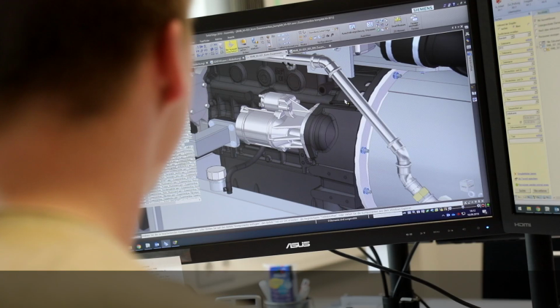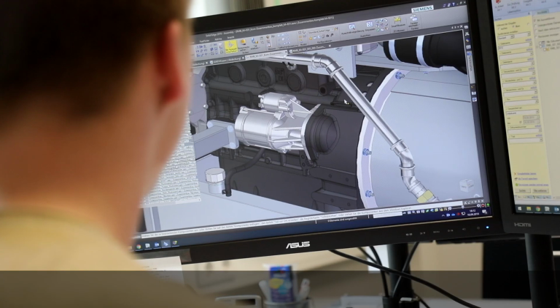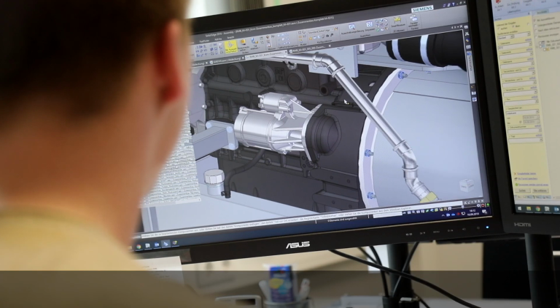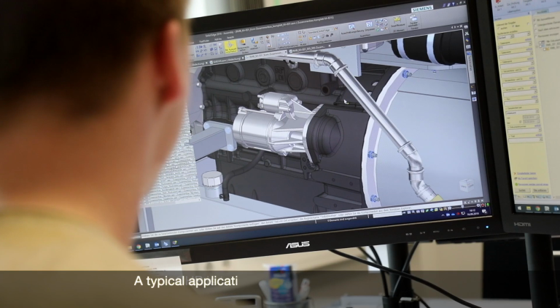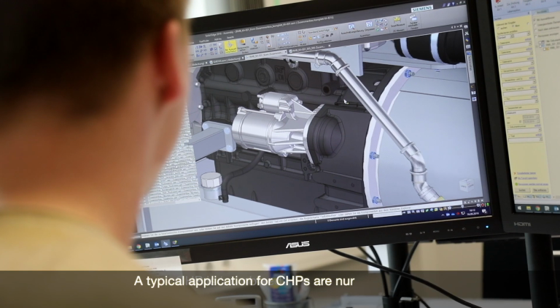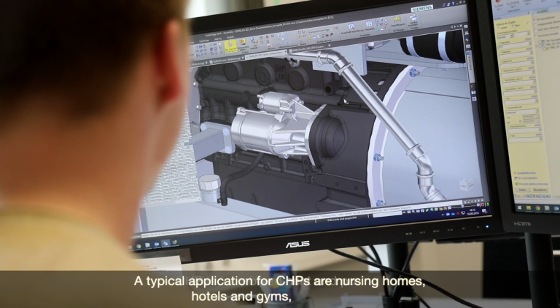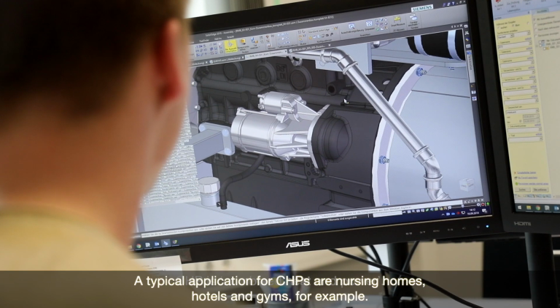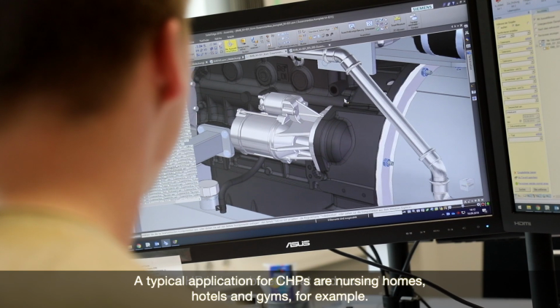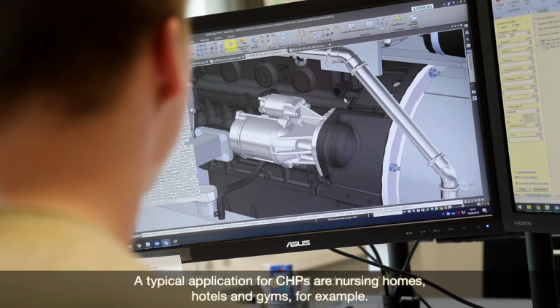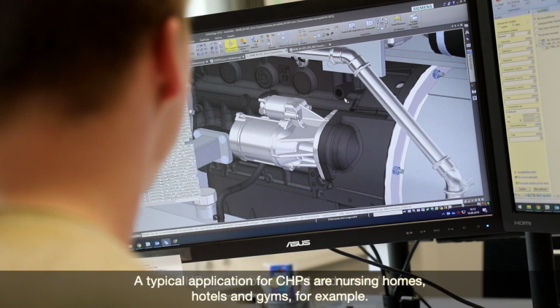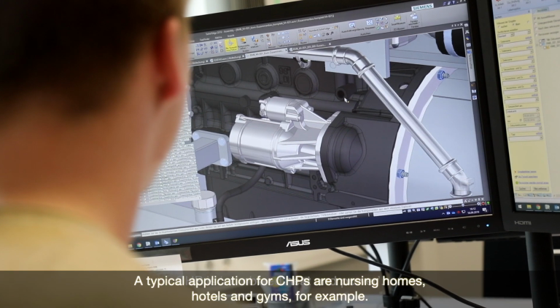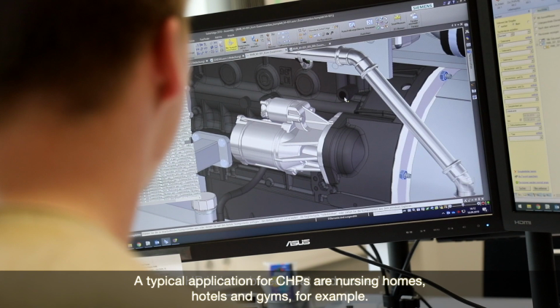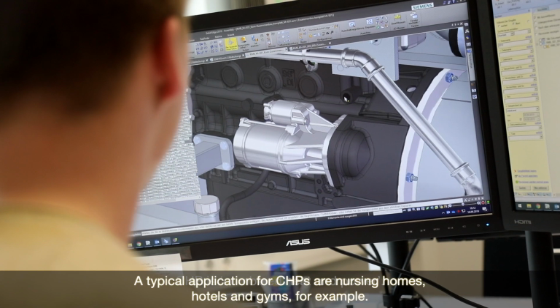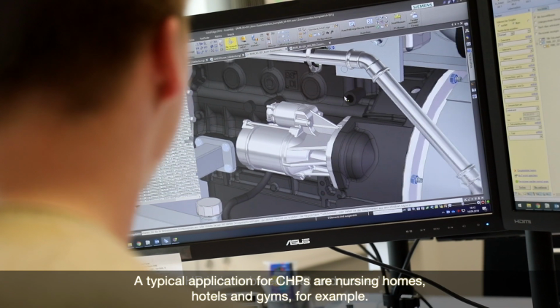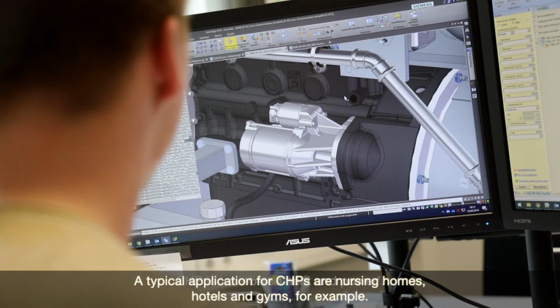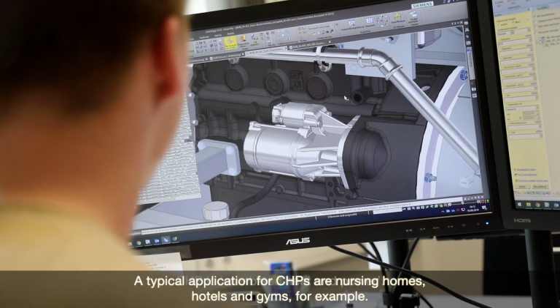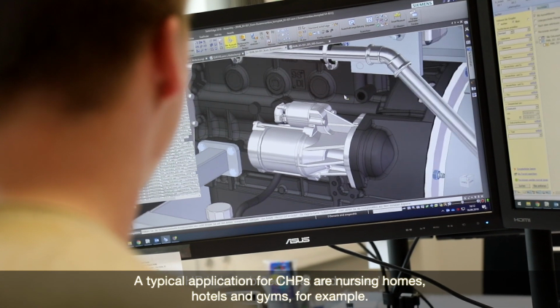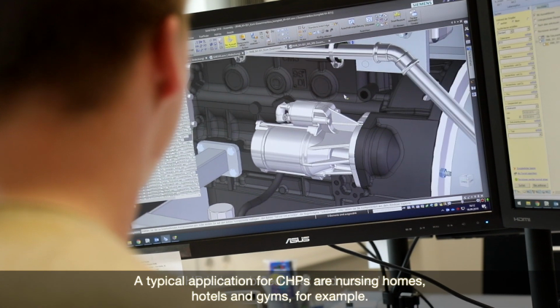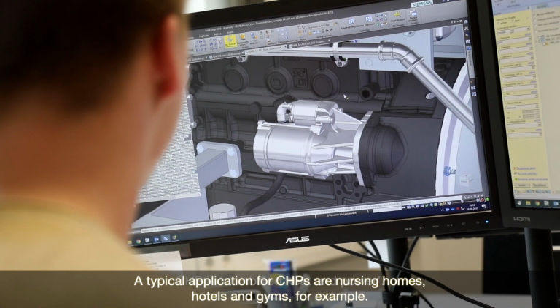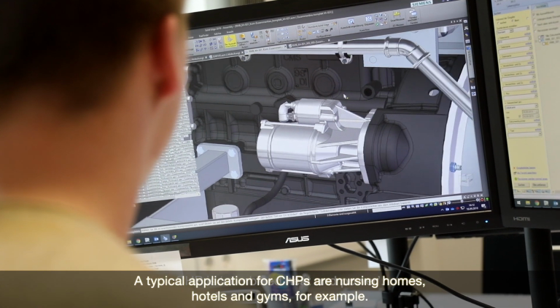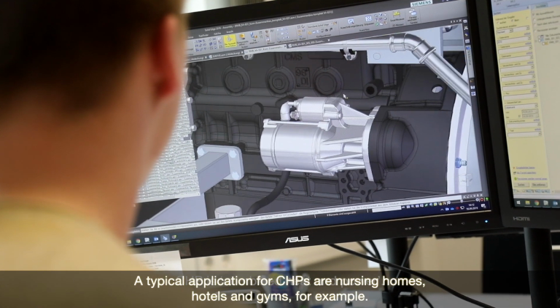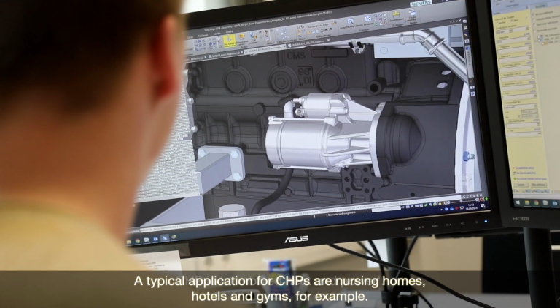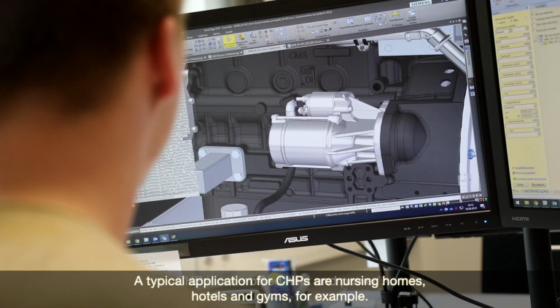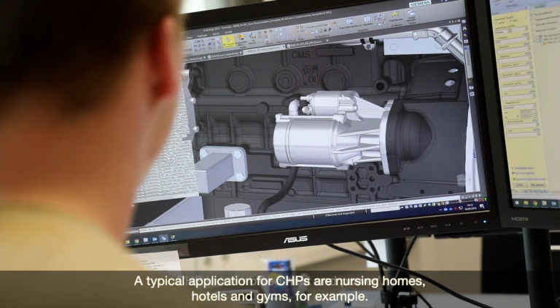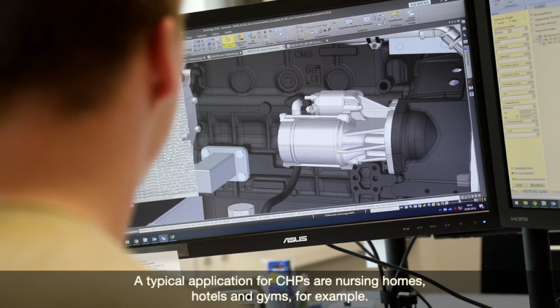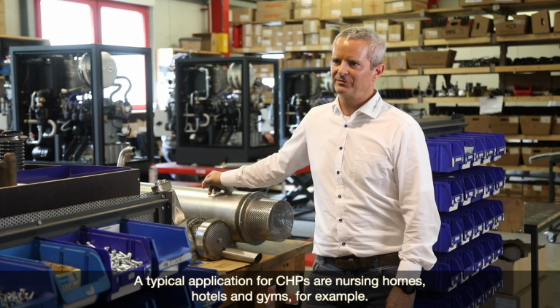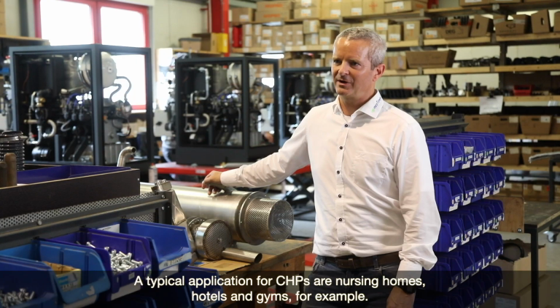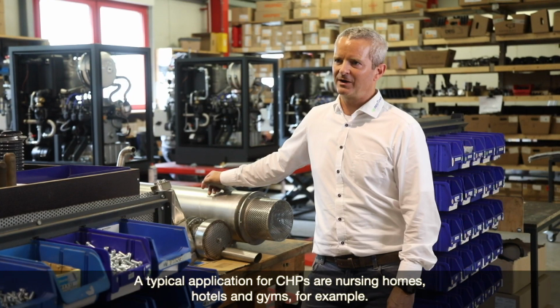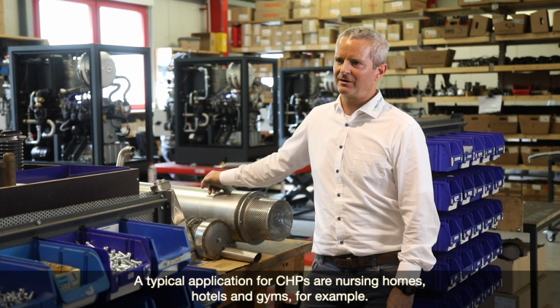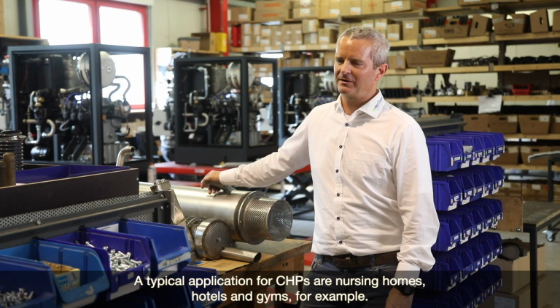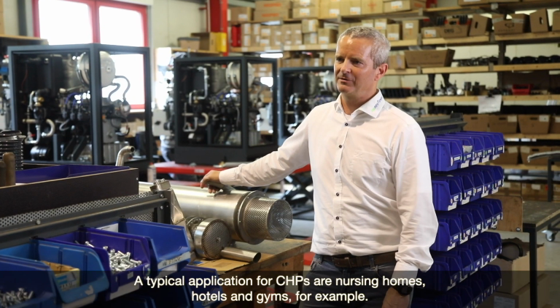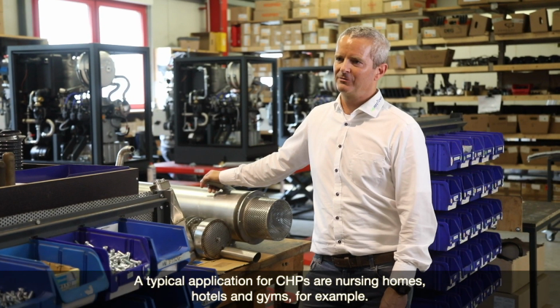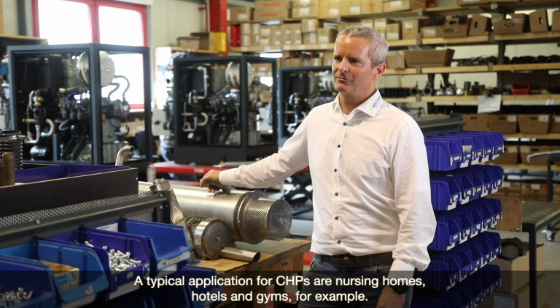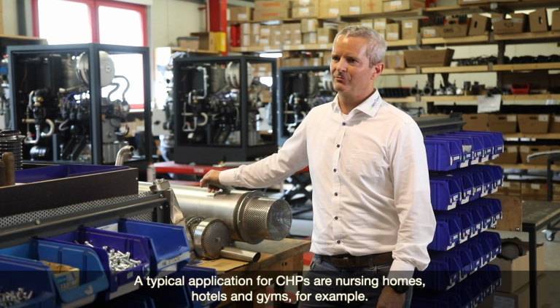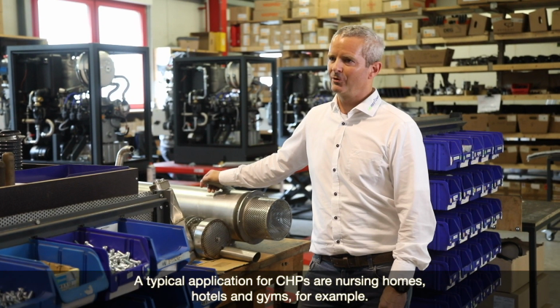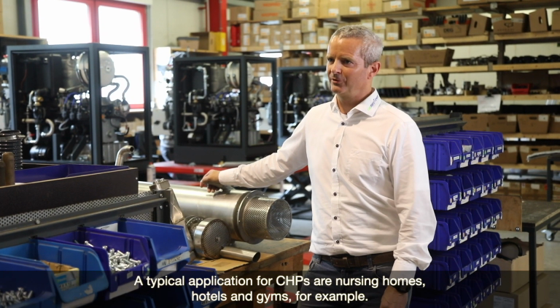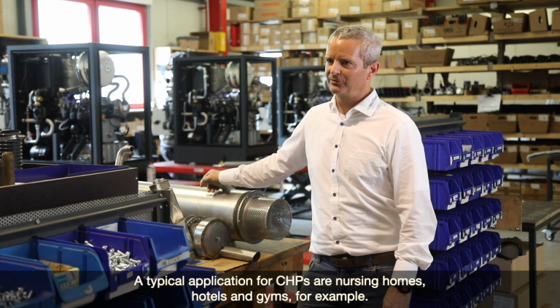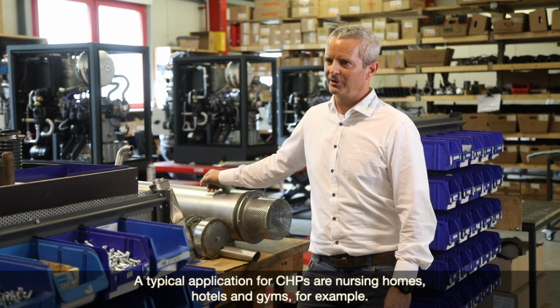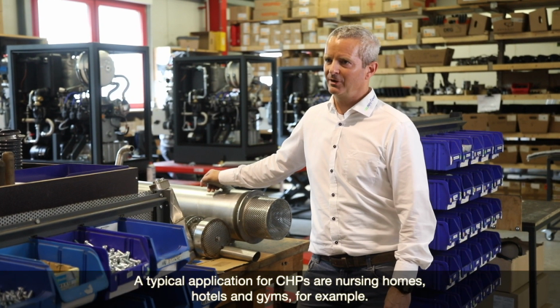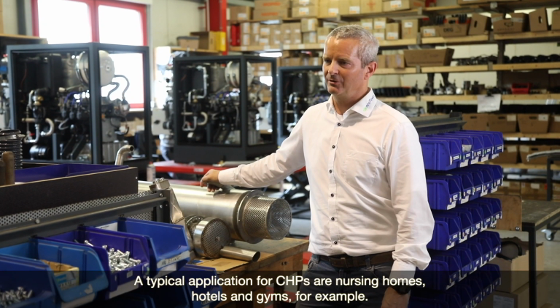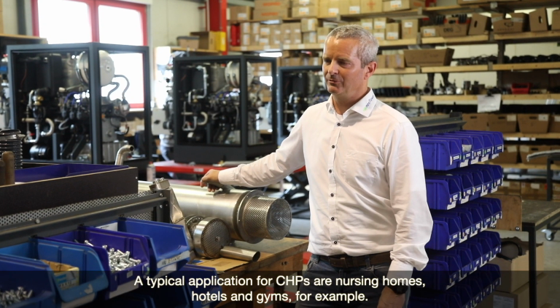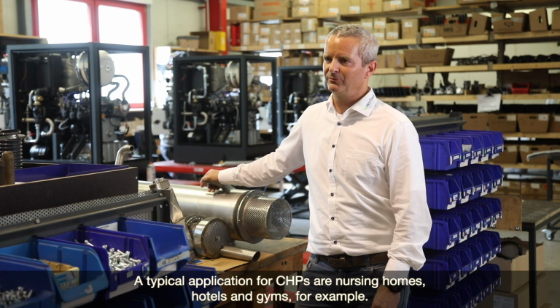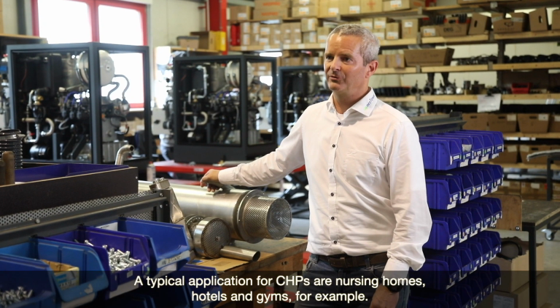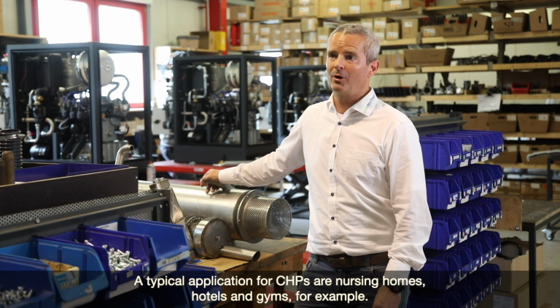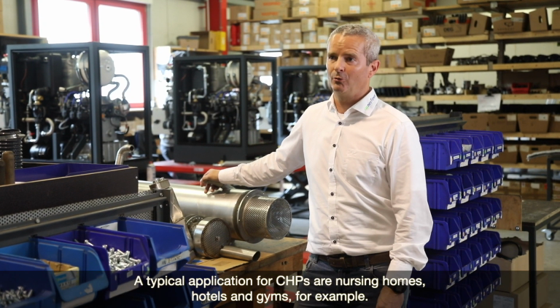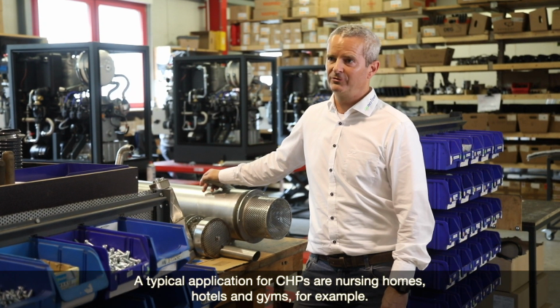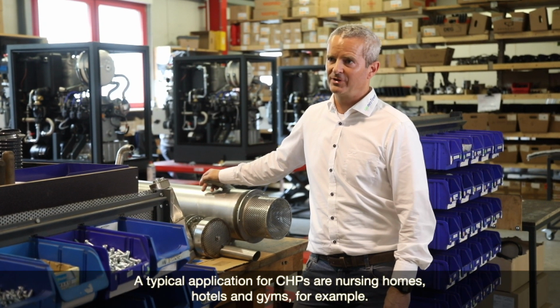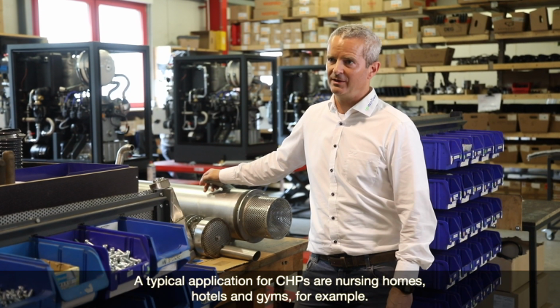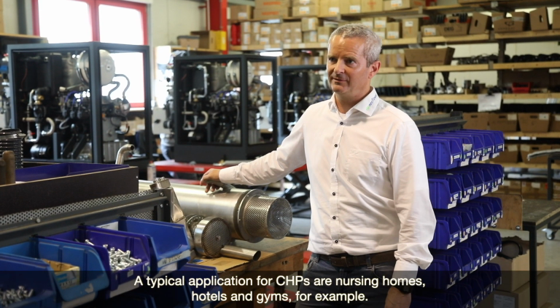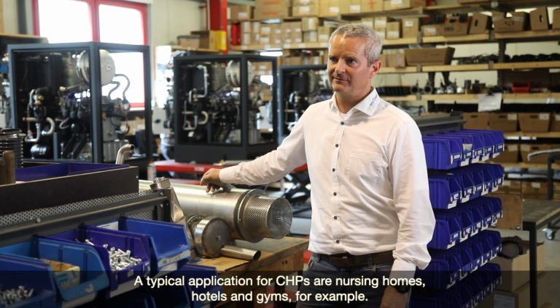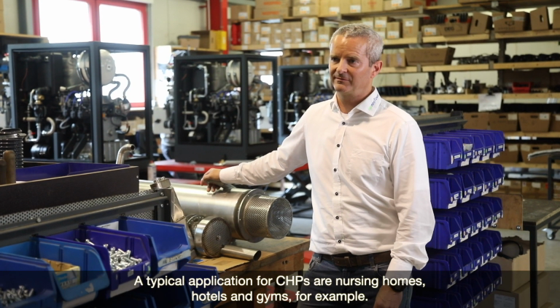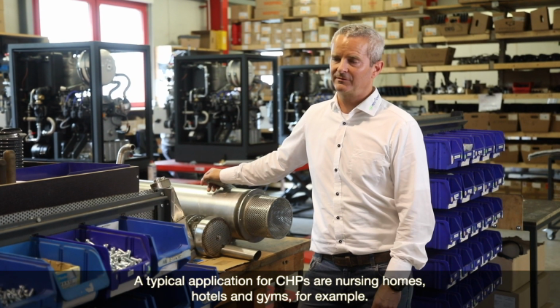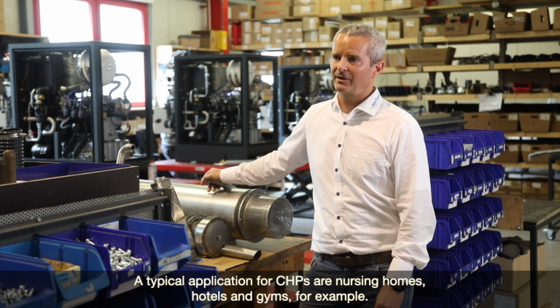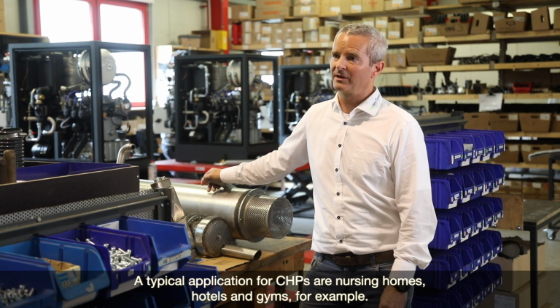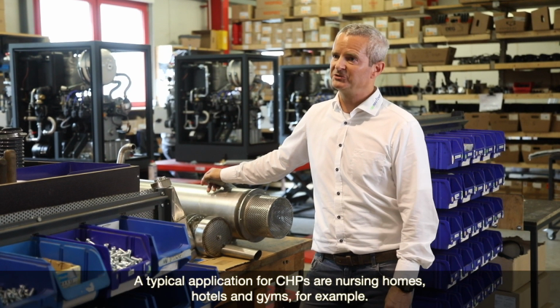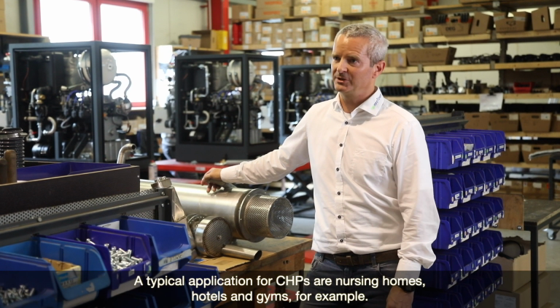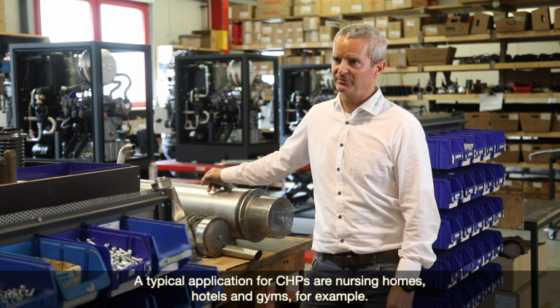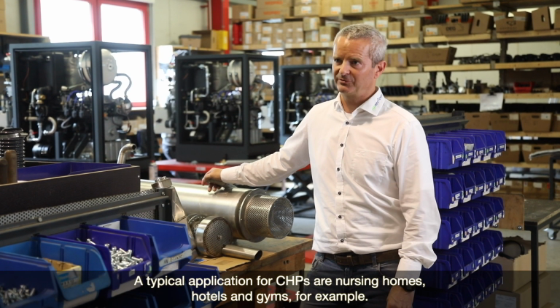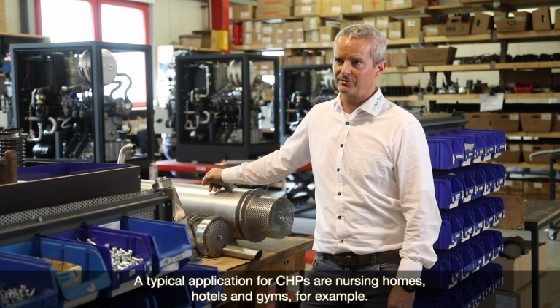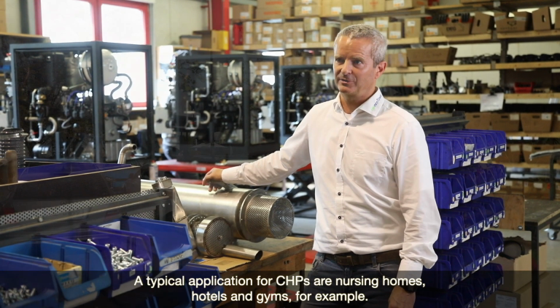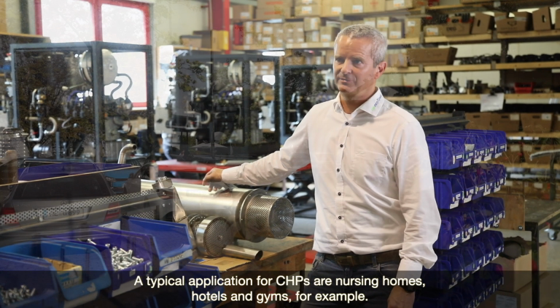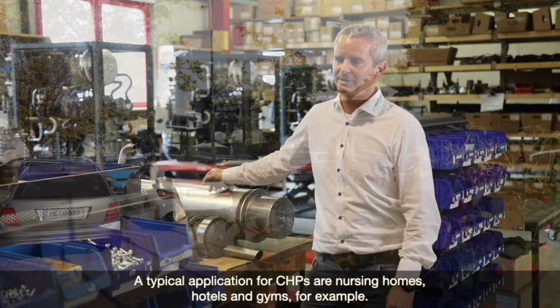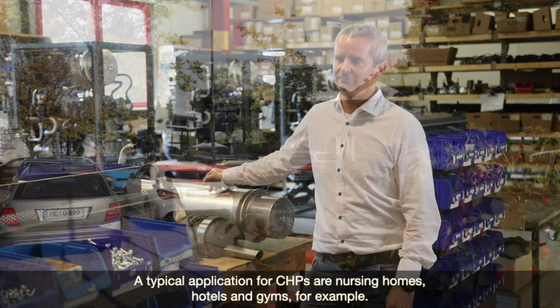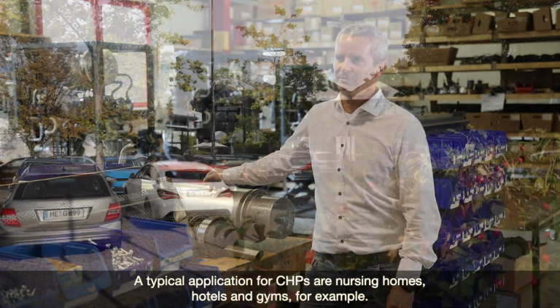Typical applications for CHPs are nursing homes, hotels, and gyms, for example.